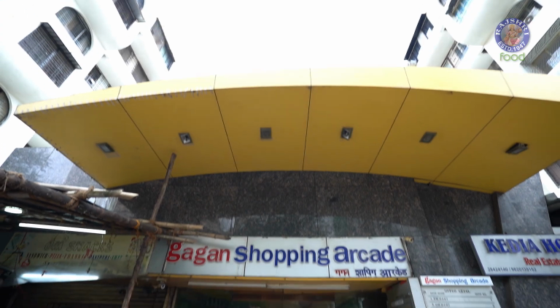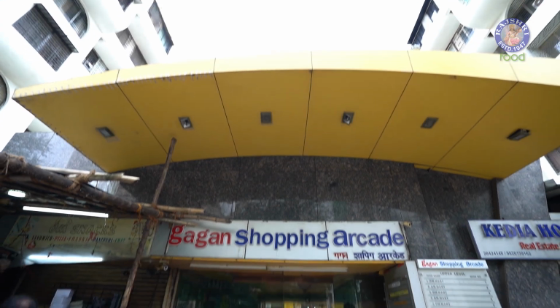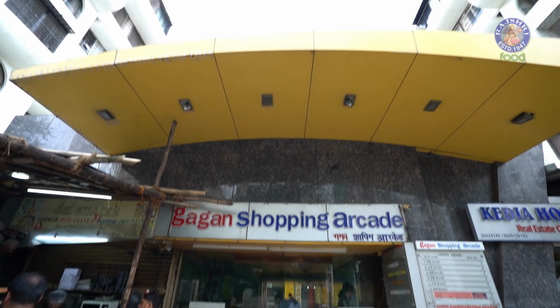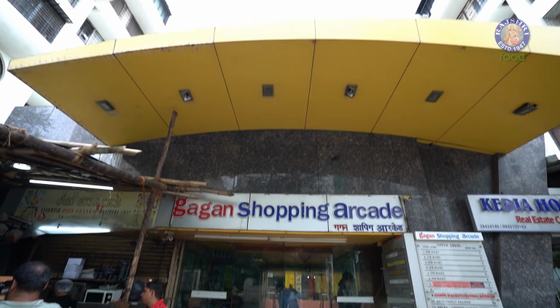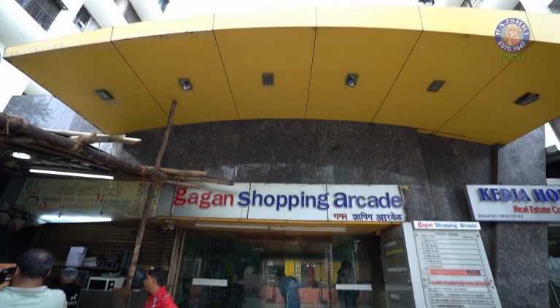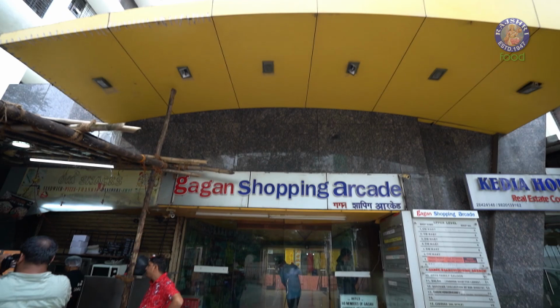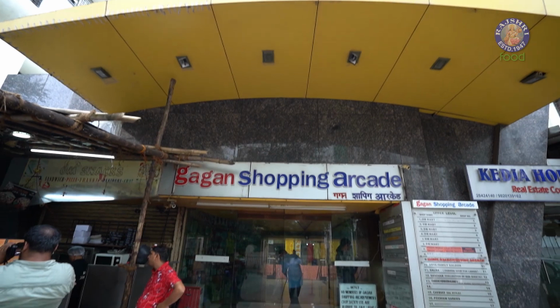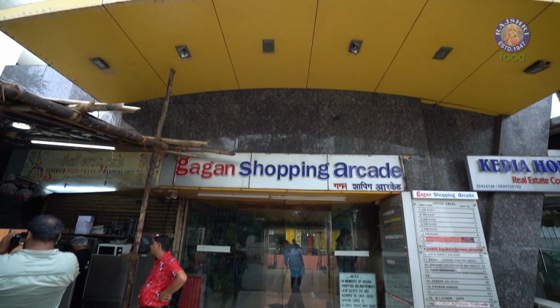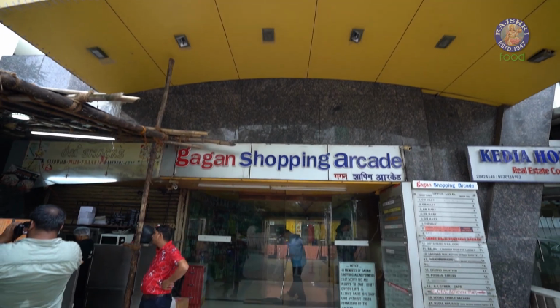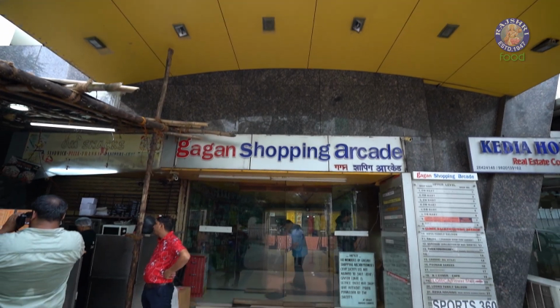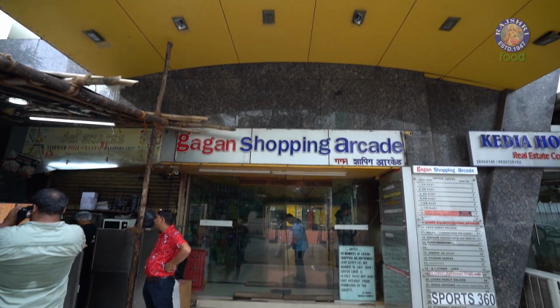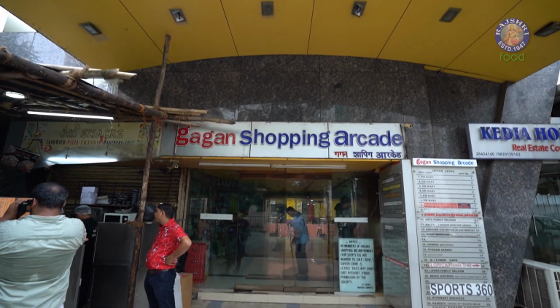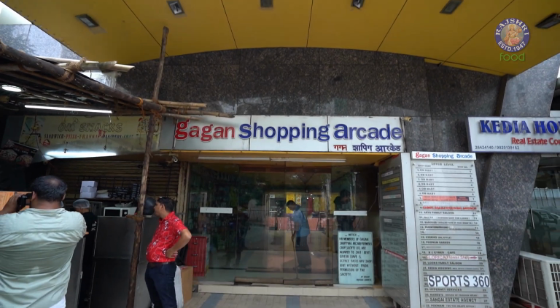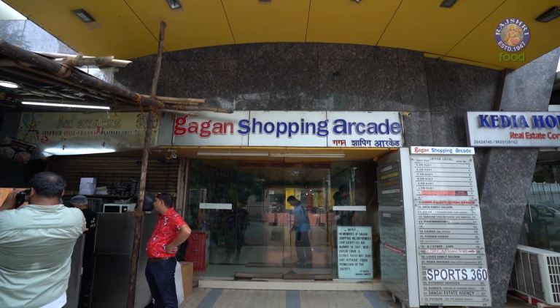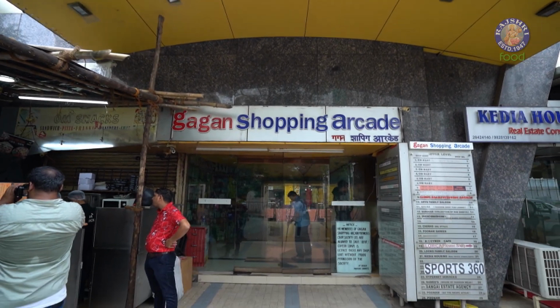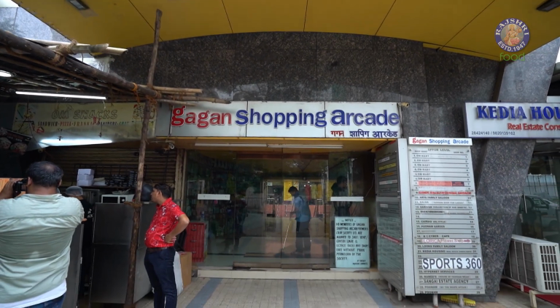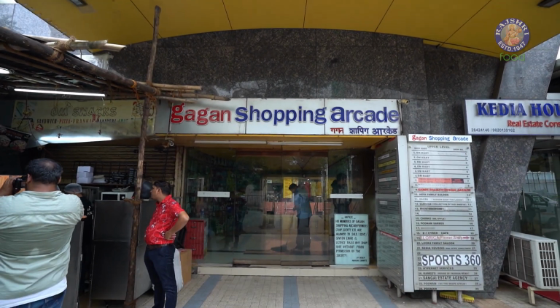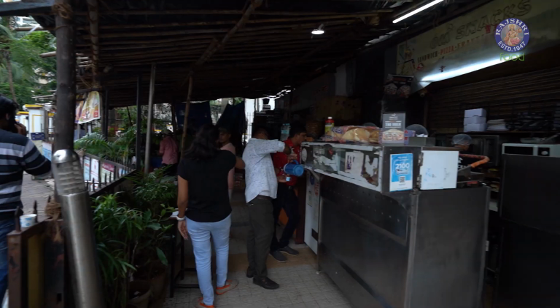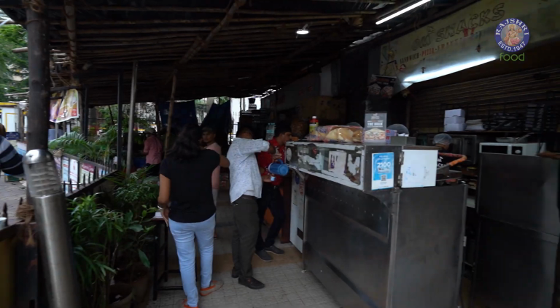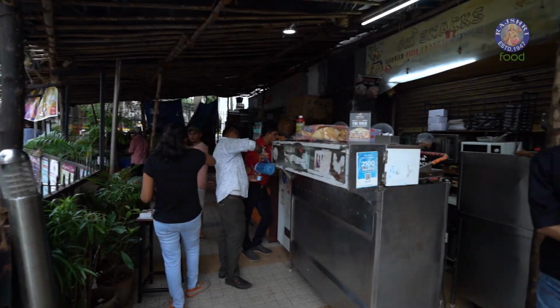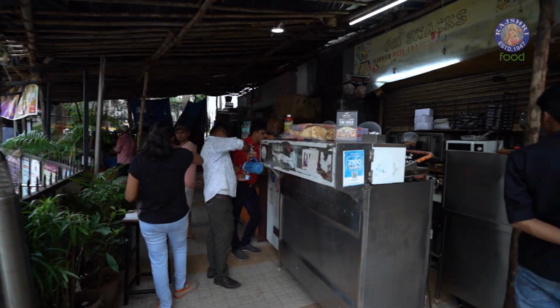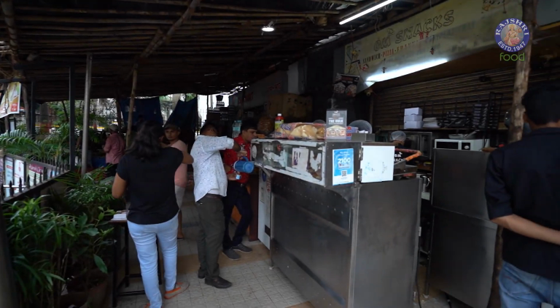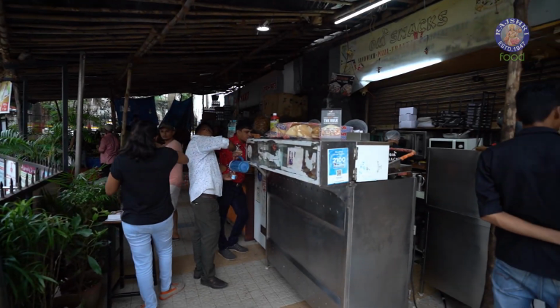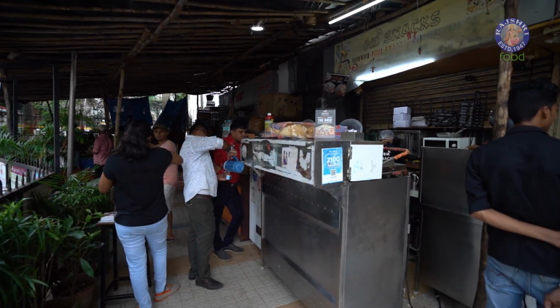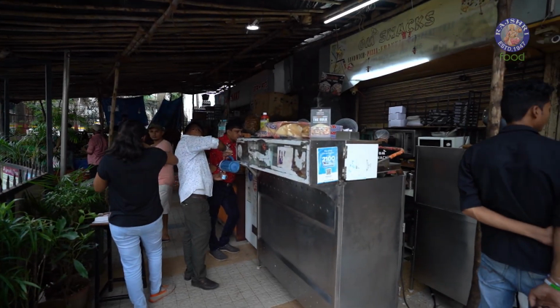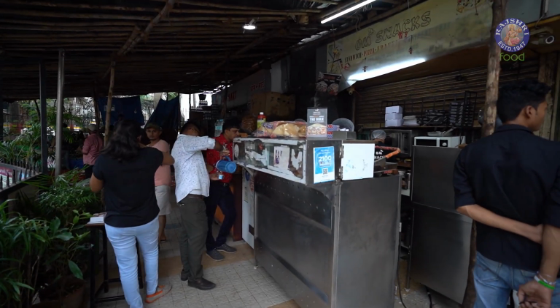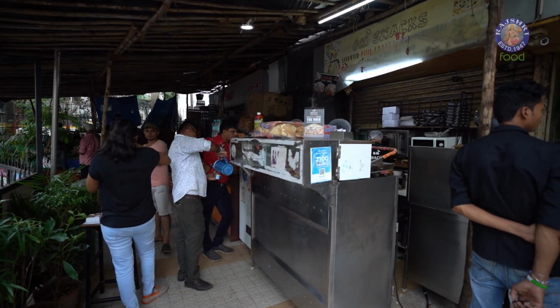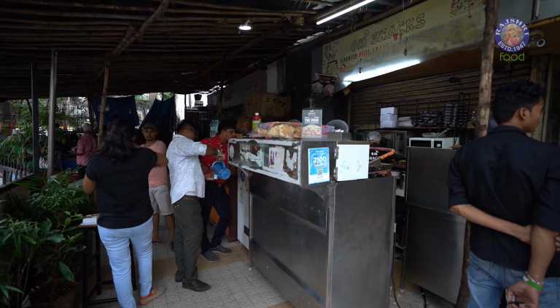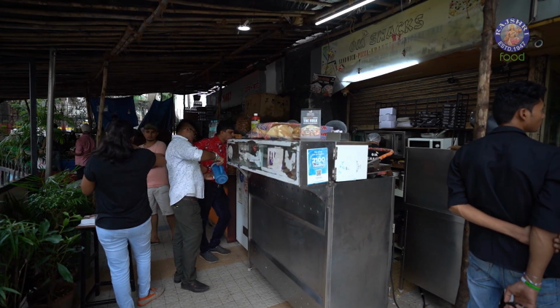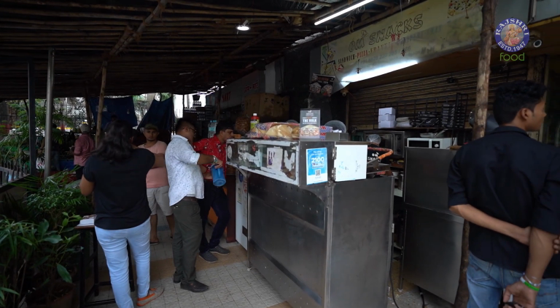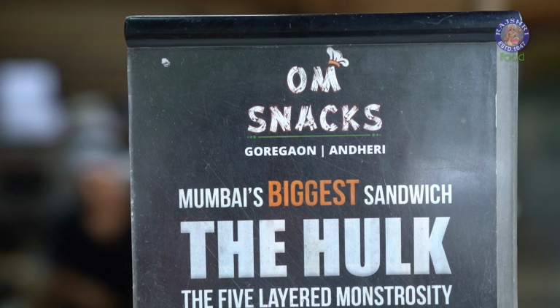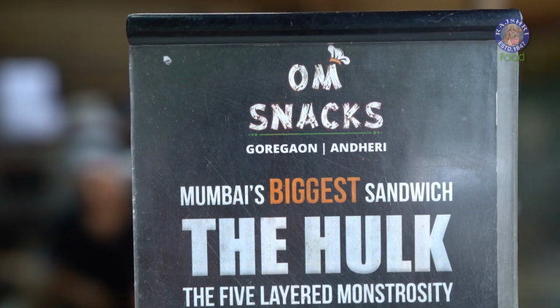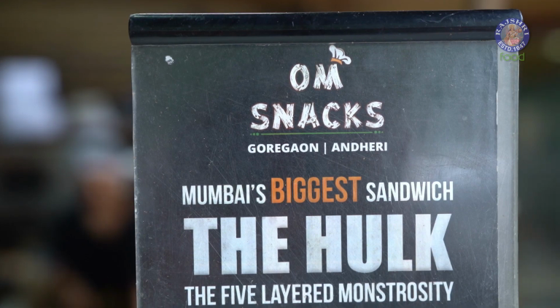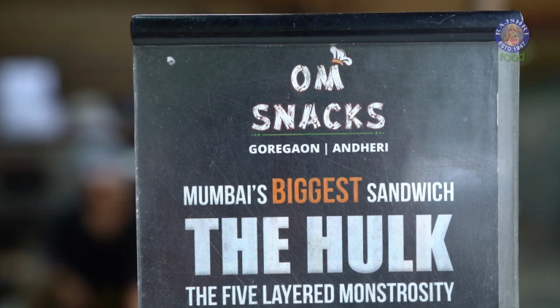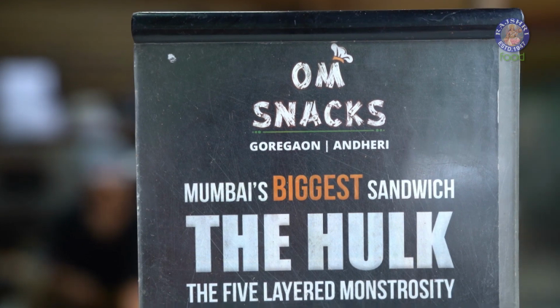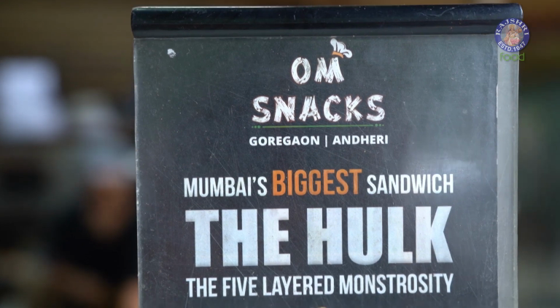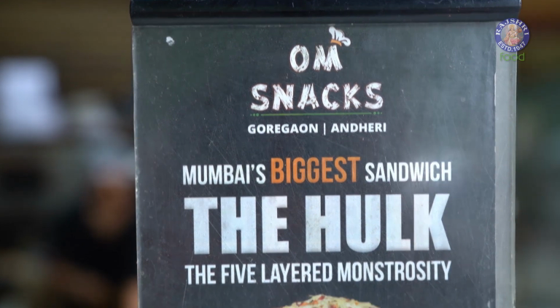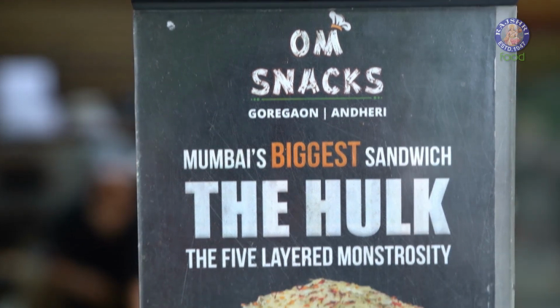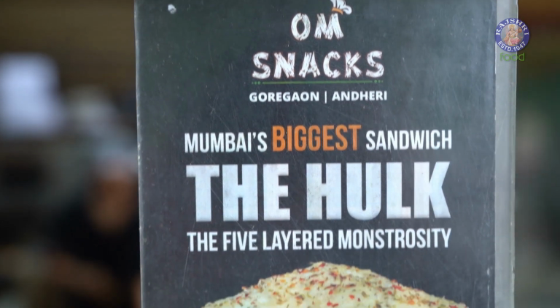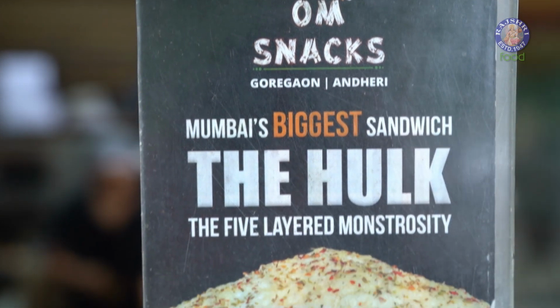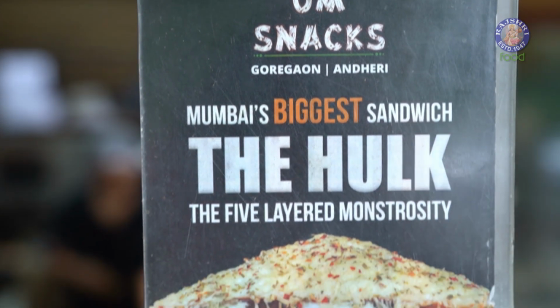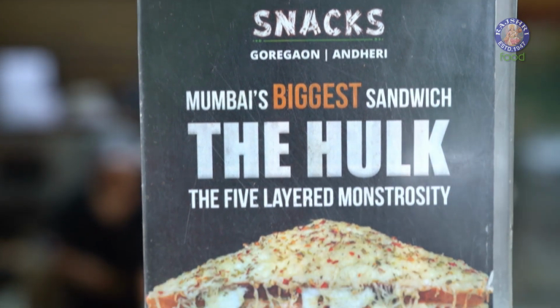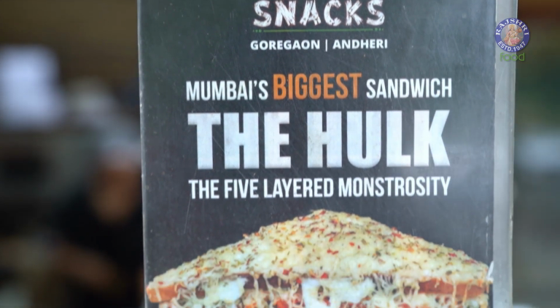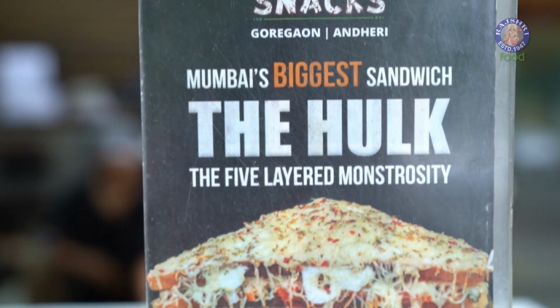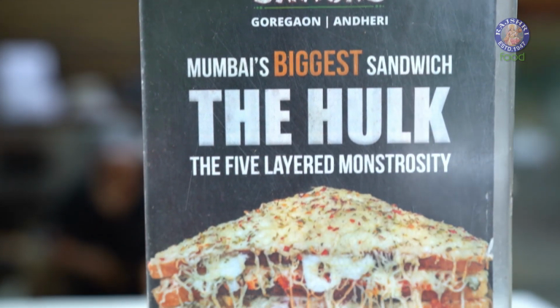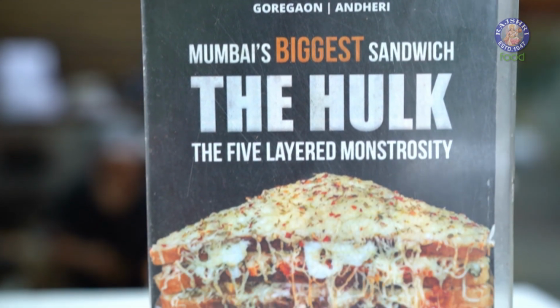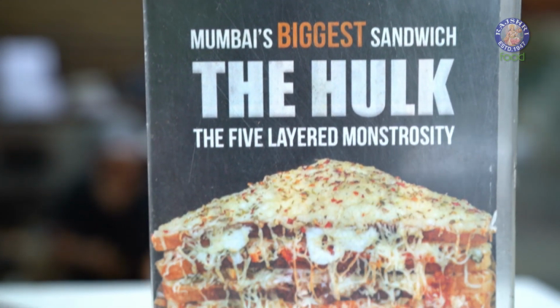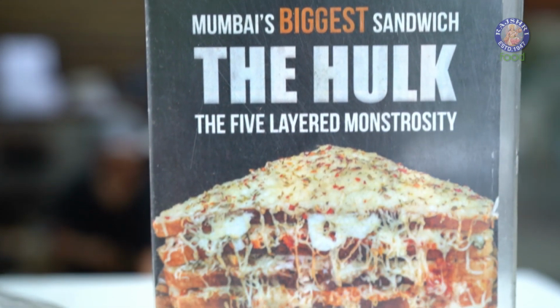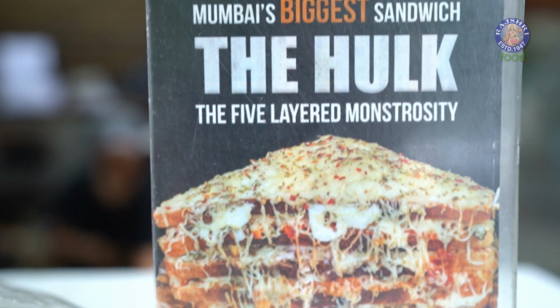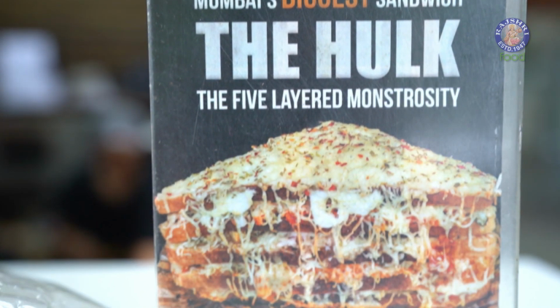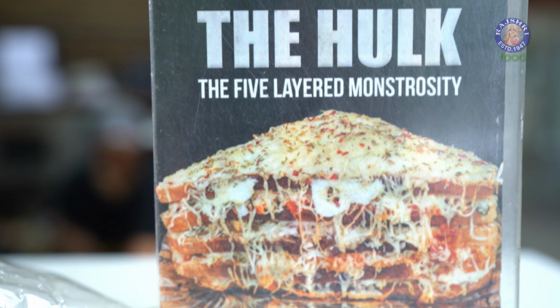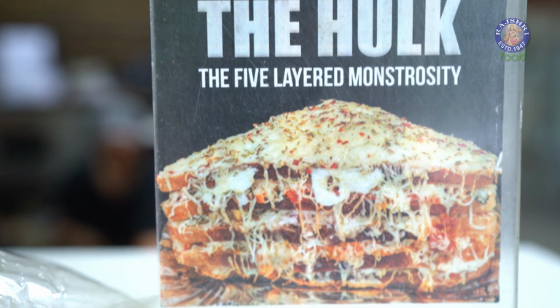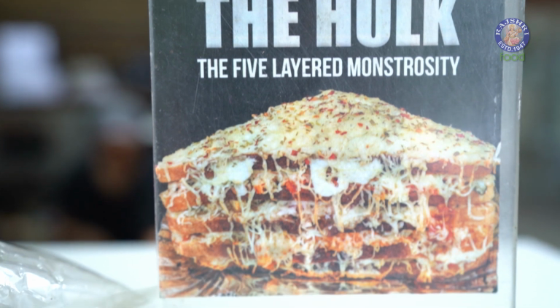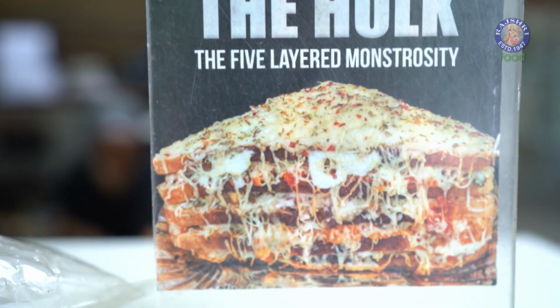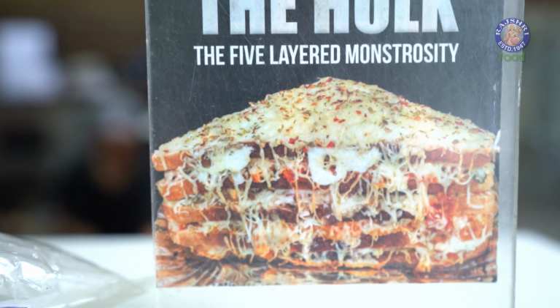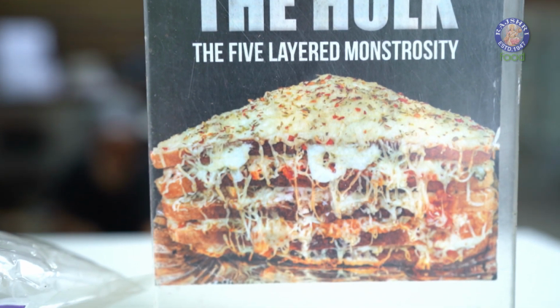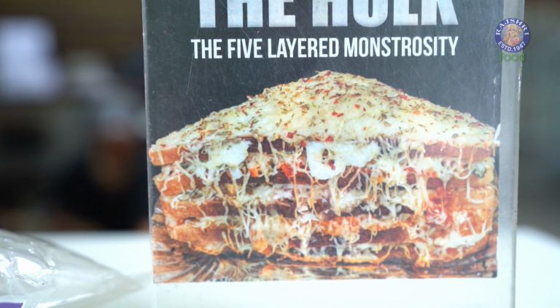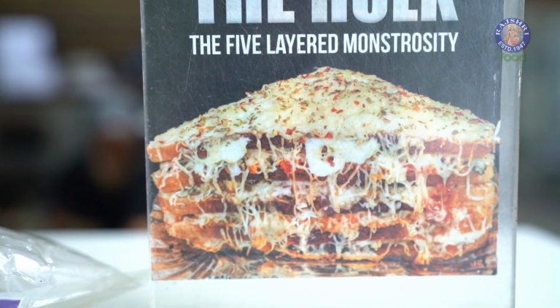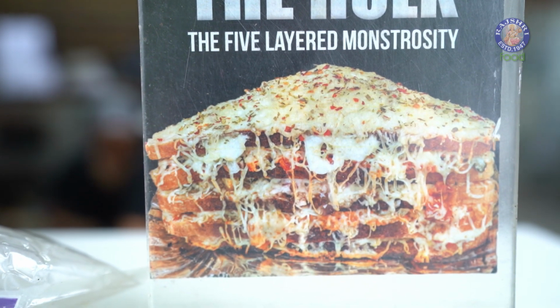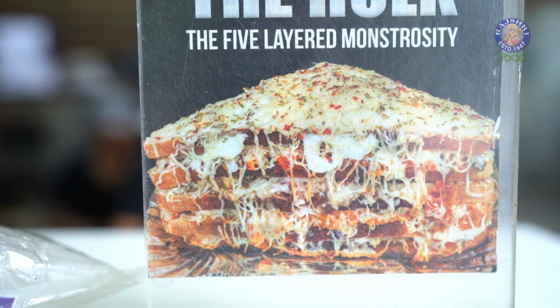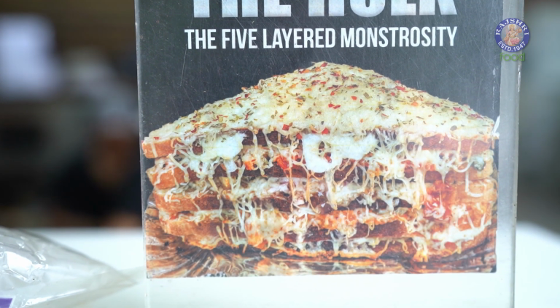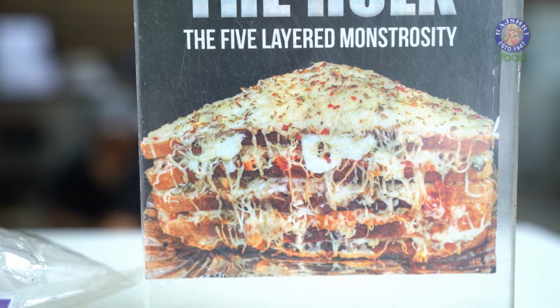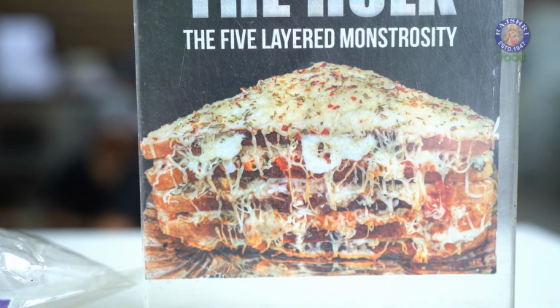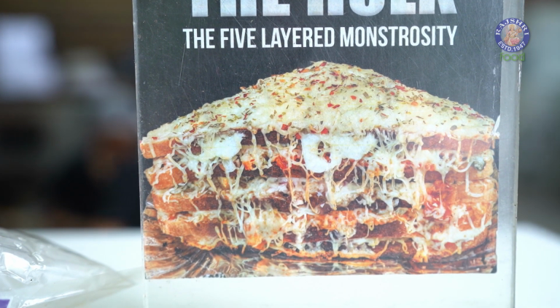Situated in Goregao East, a place called Om Snacks serves a 5-layer sandwich. Yes, you heard it right — a 5-layer sandwich.